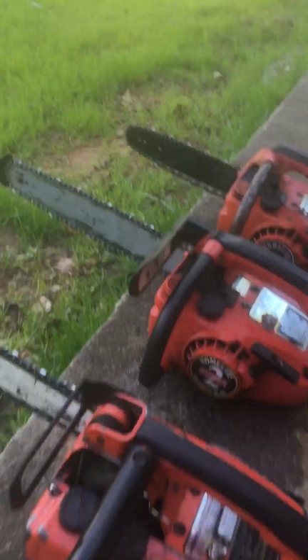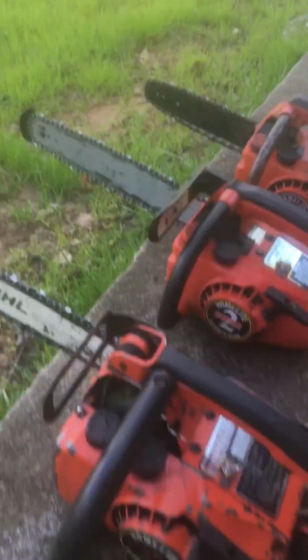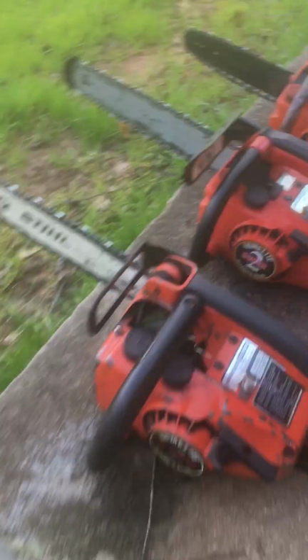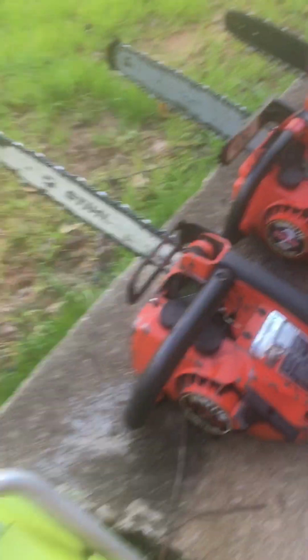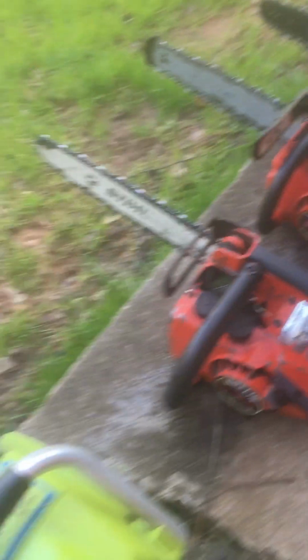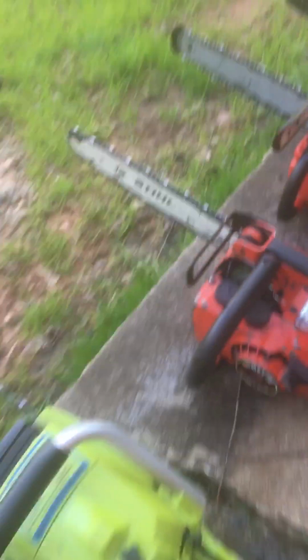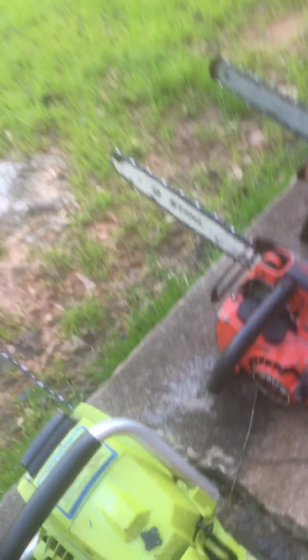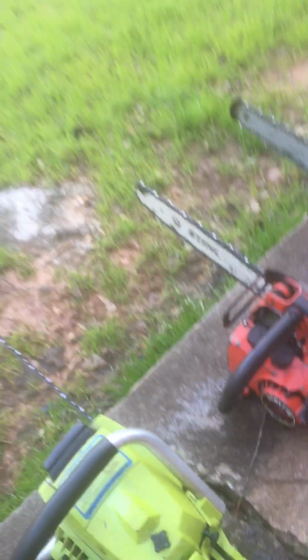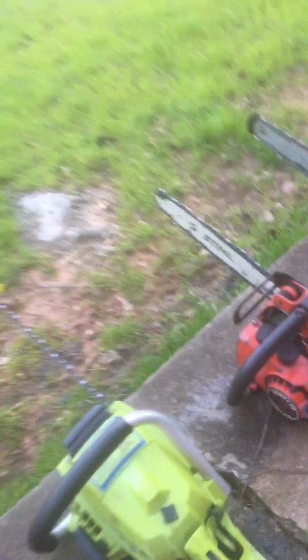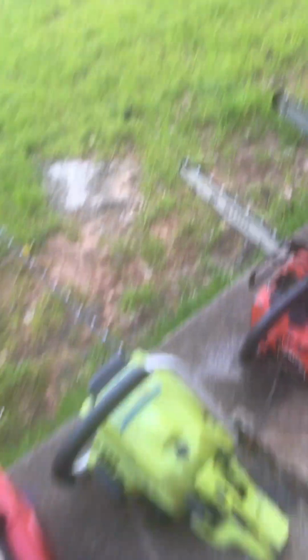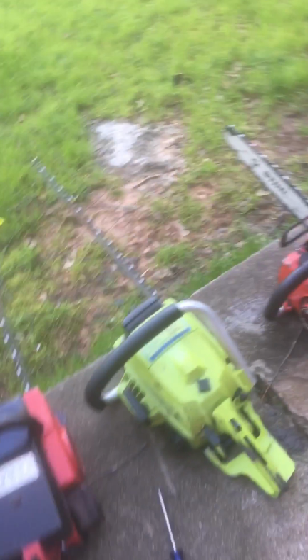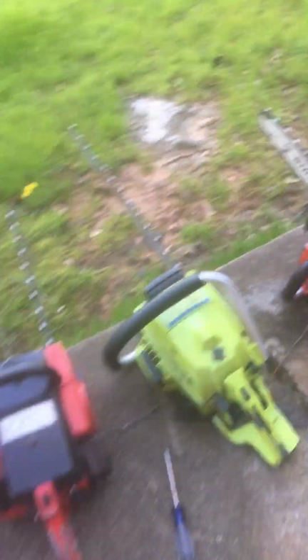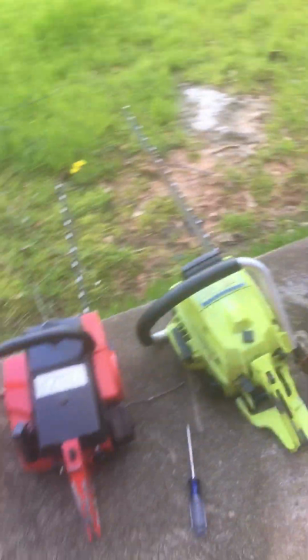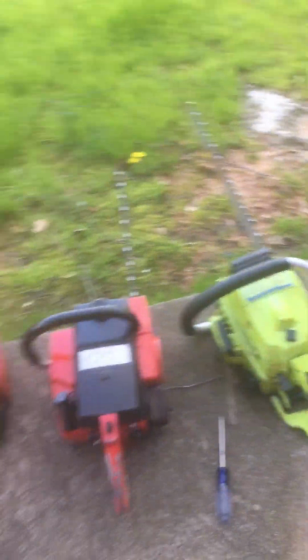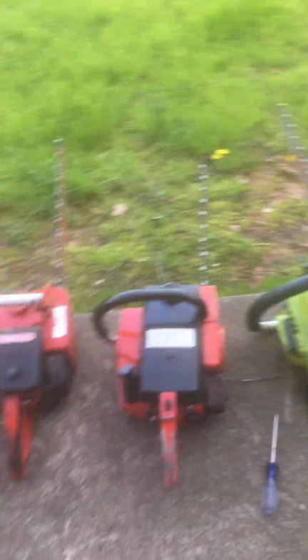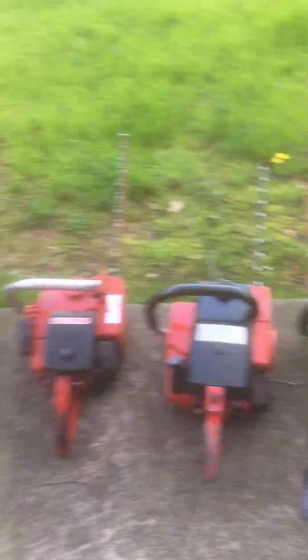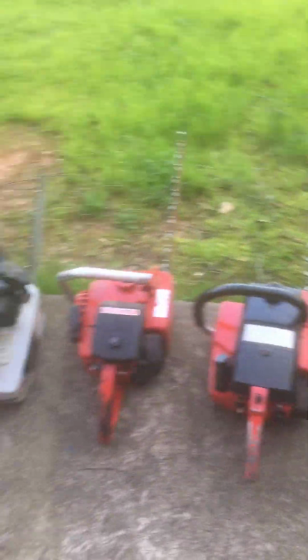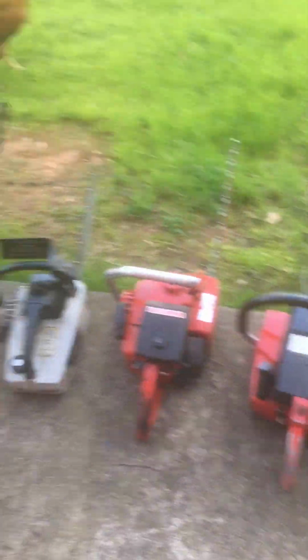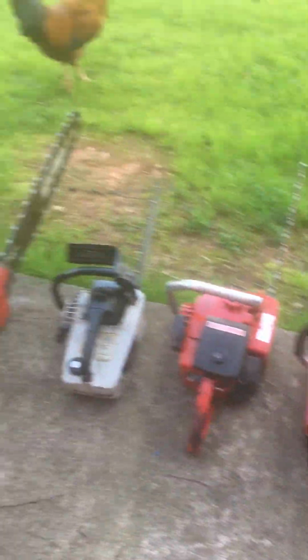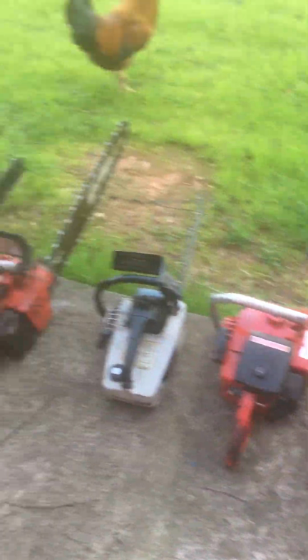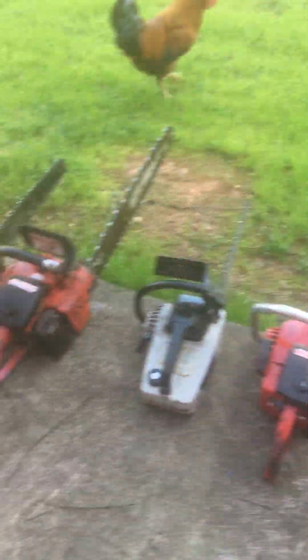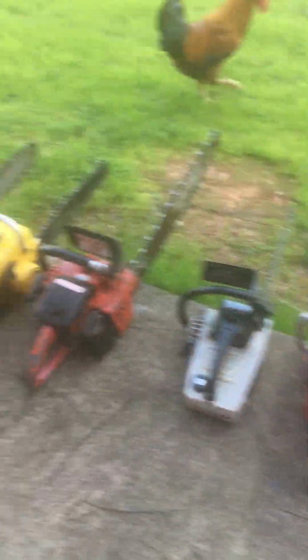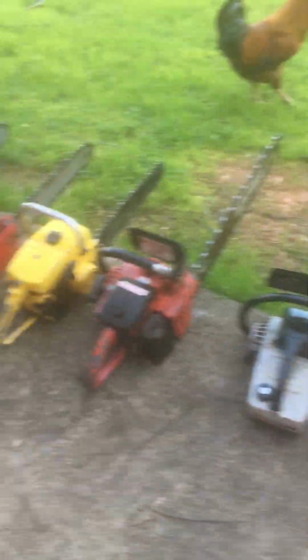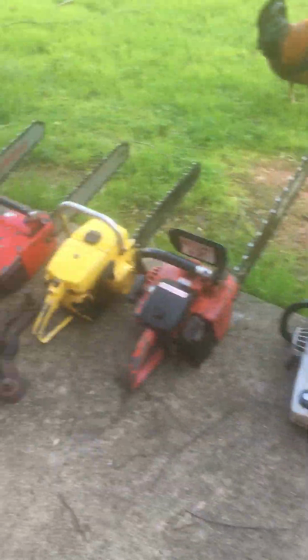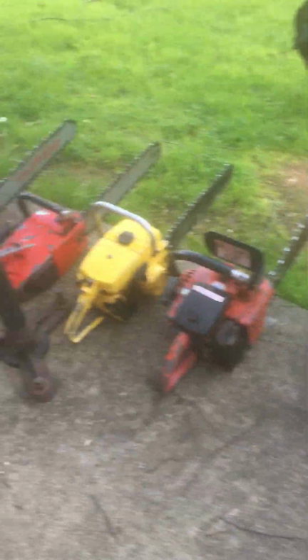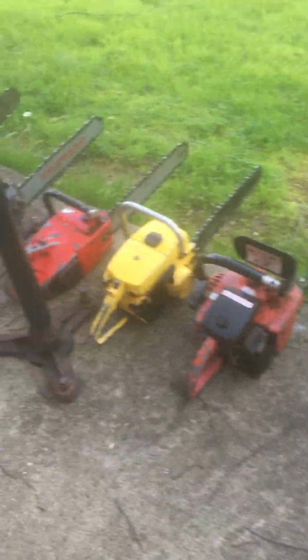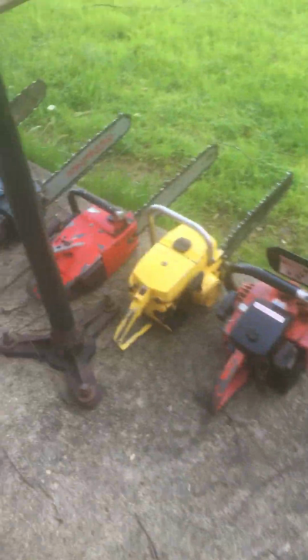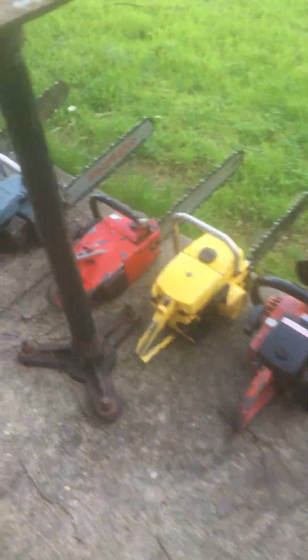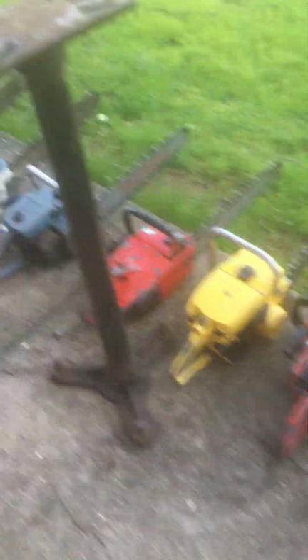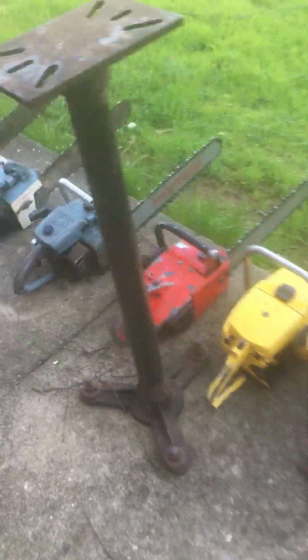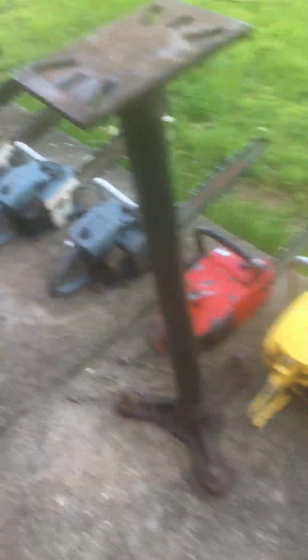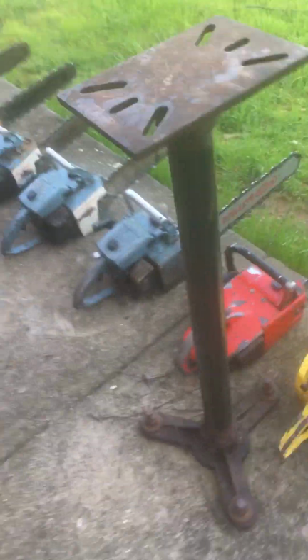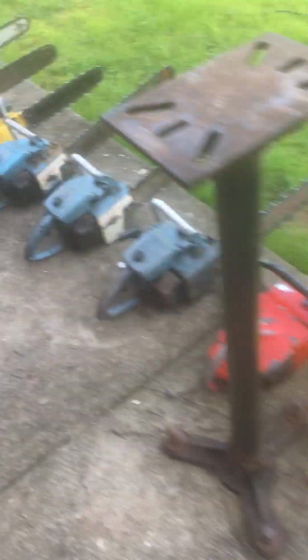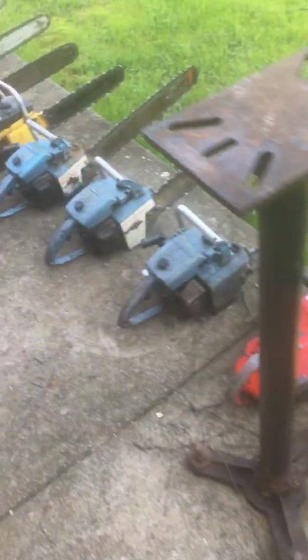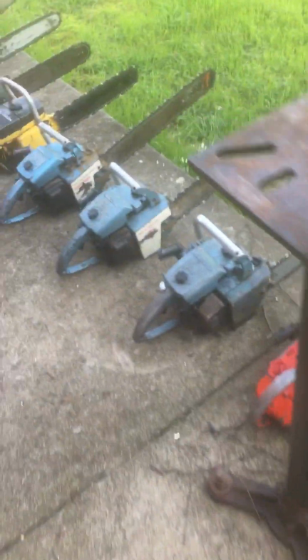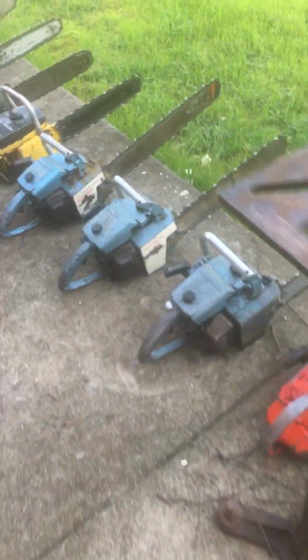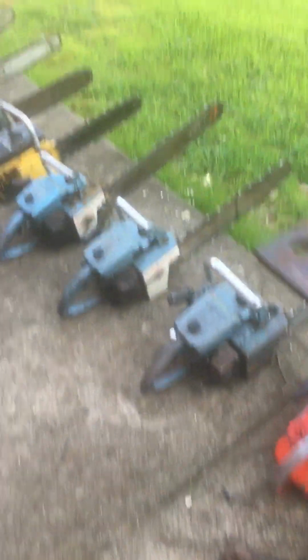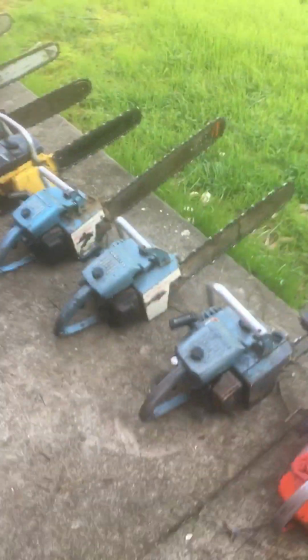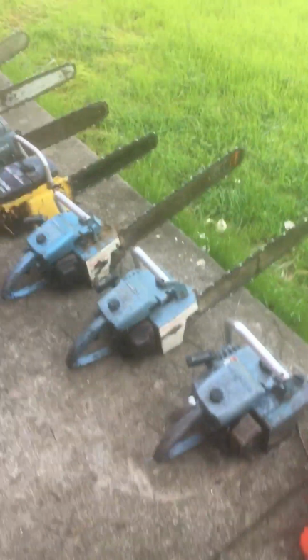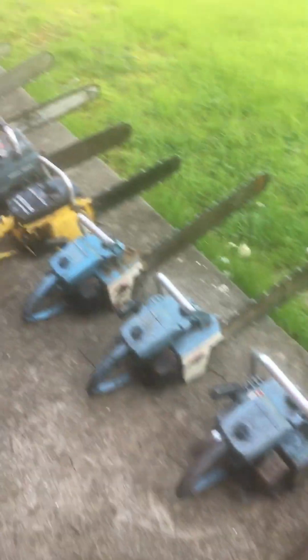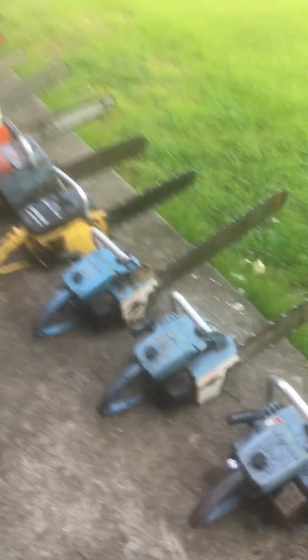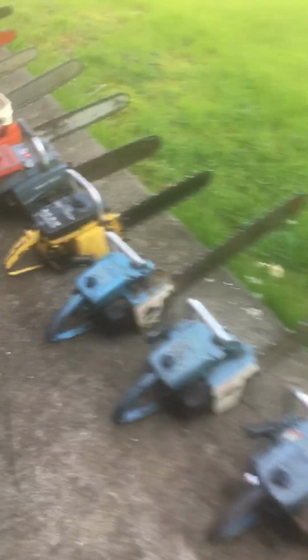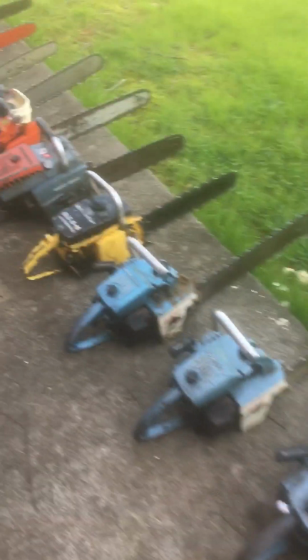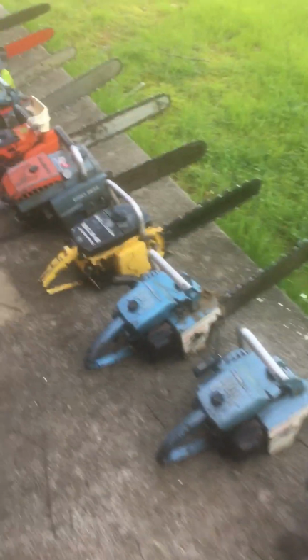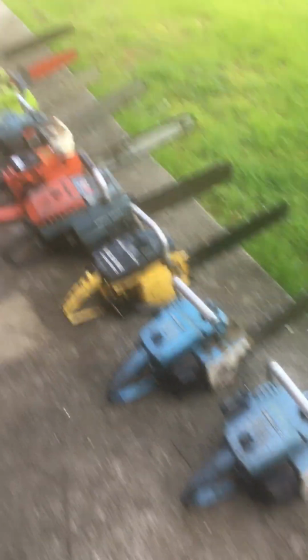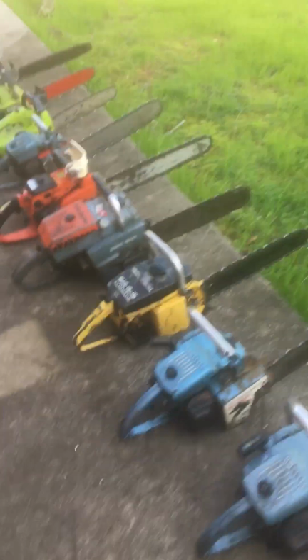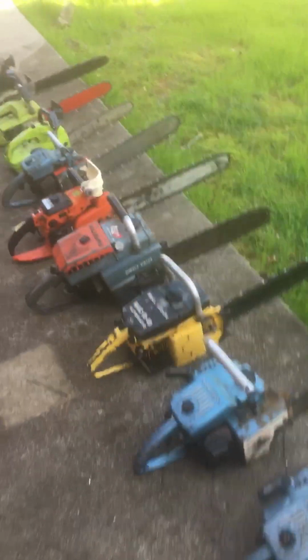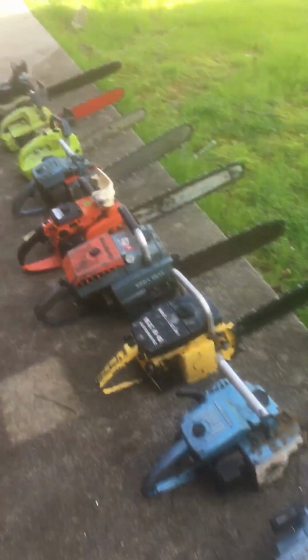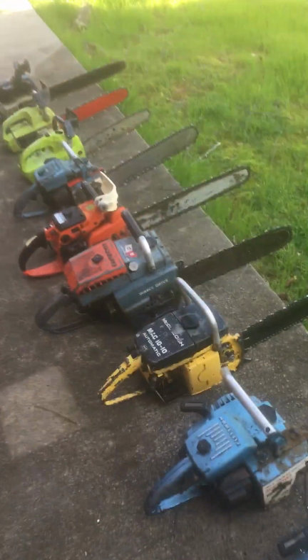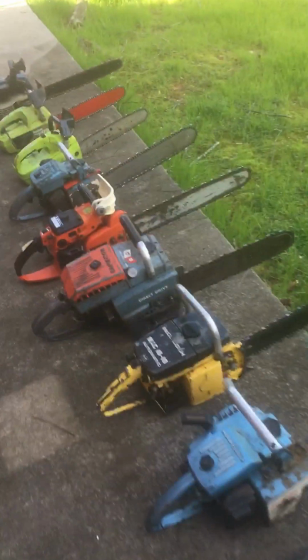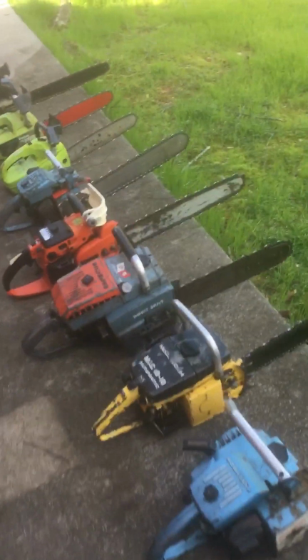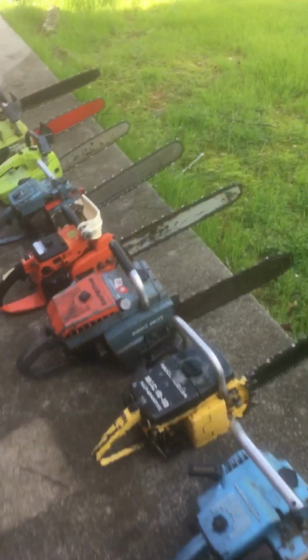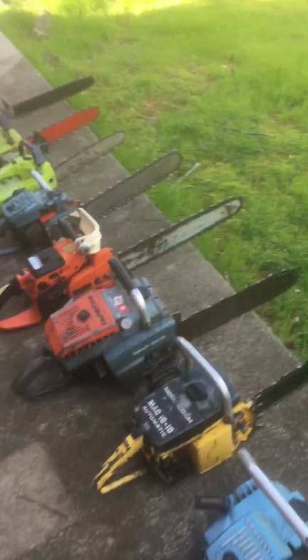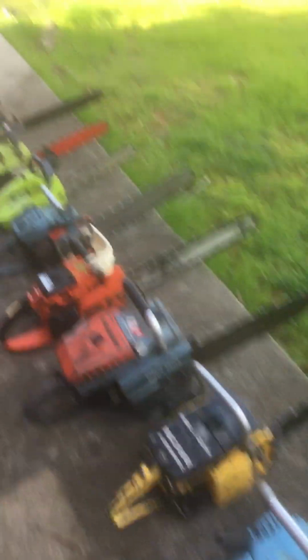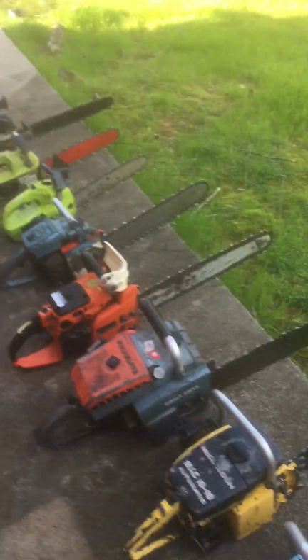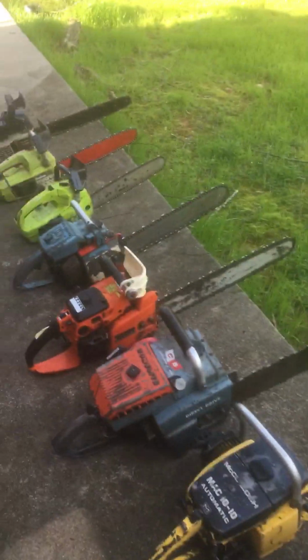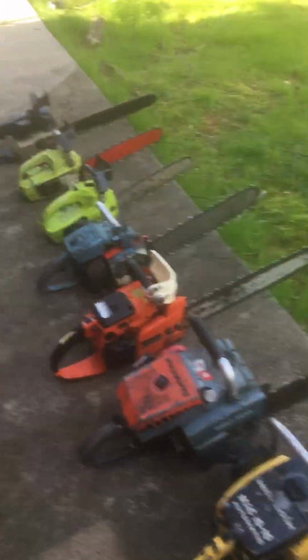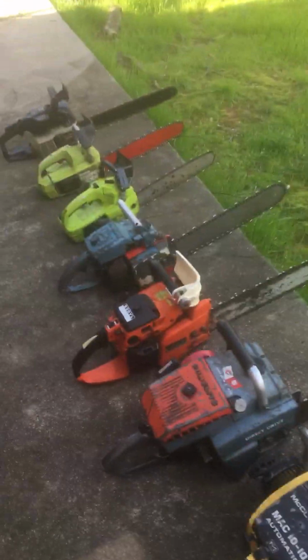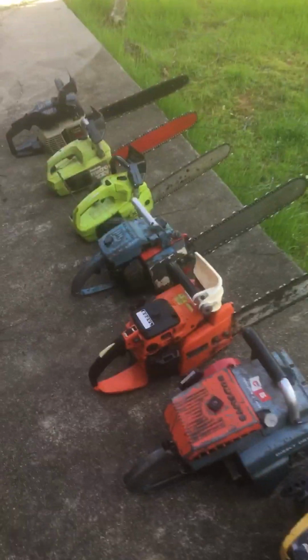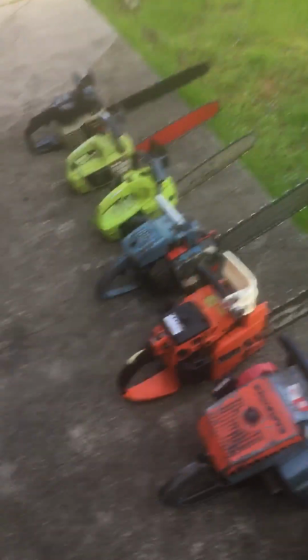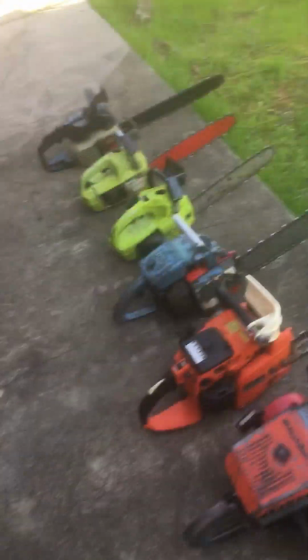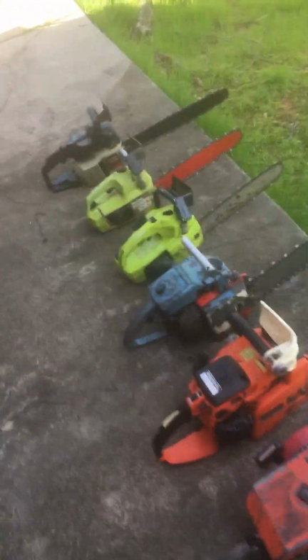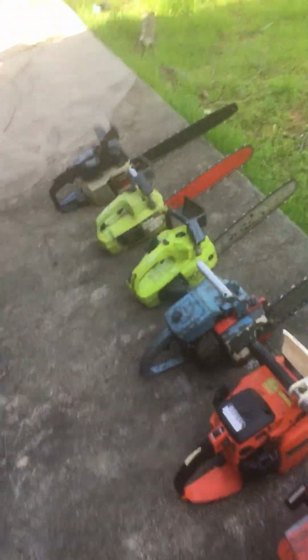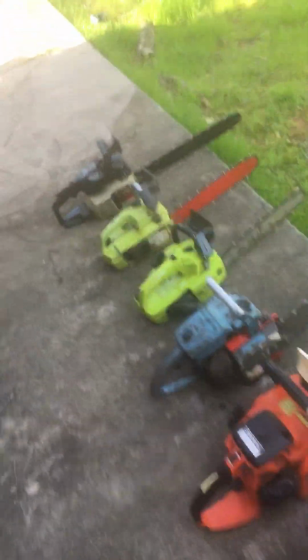These are all some great saws. Let me know which ones you want to see running and possibly cutting here in the future.